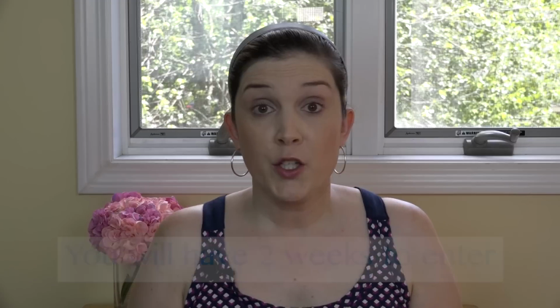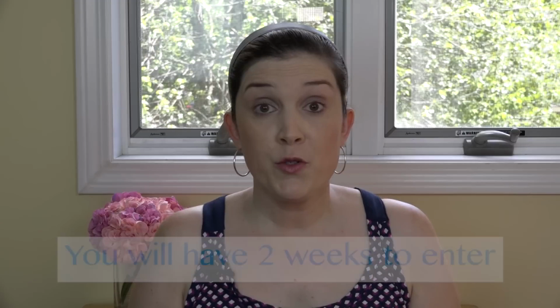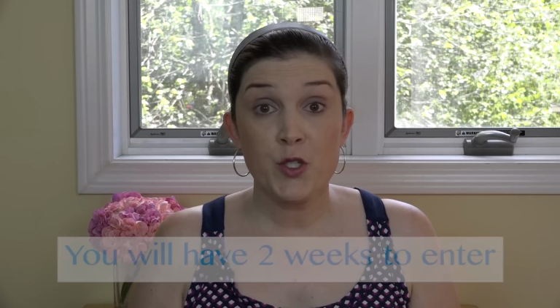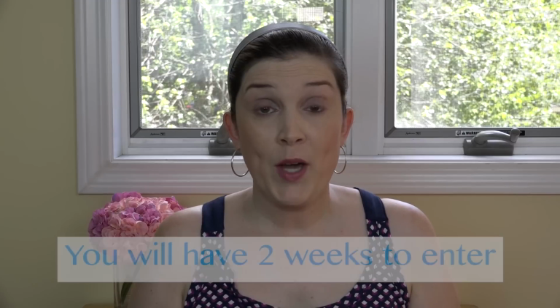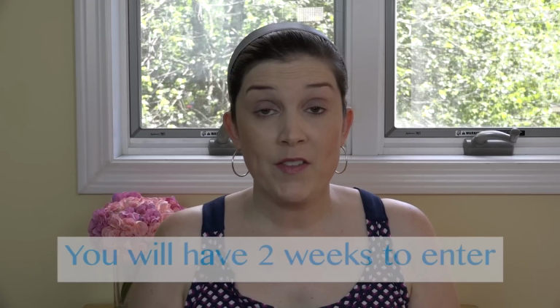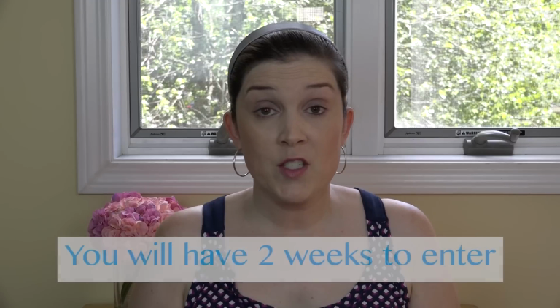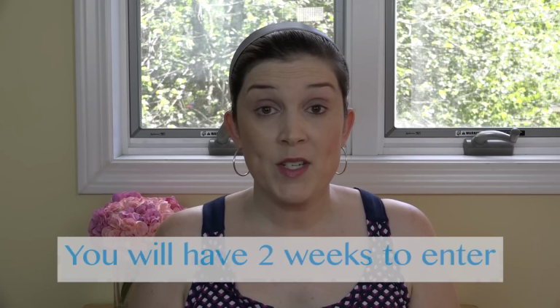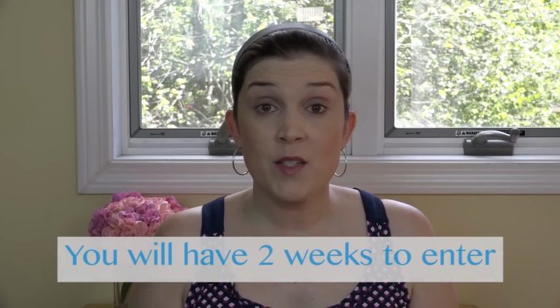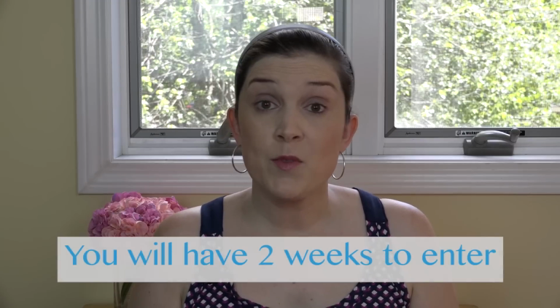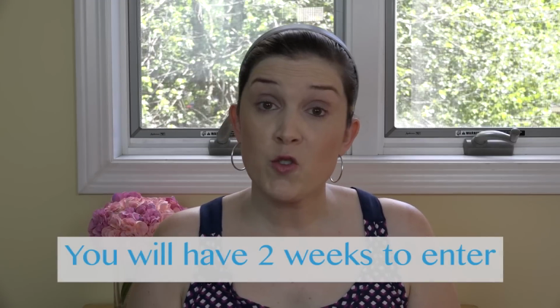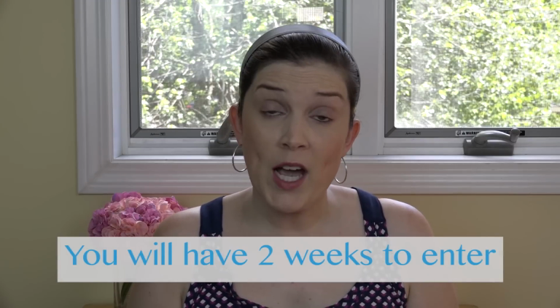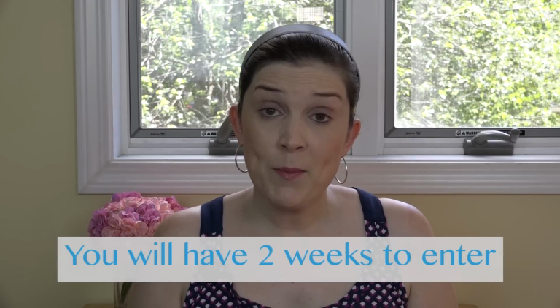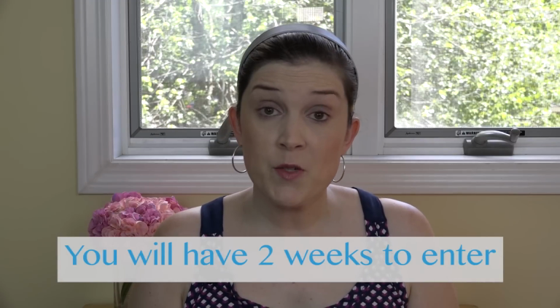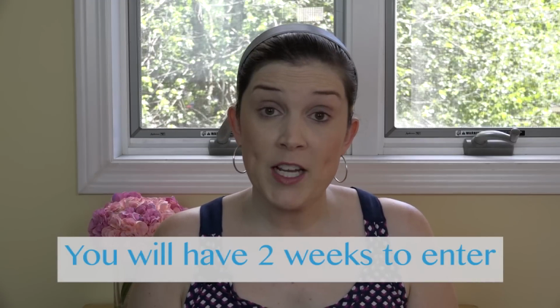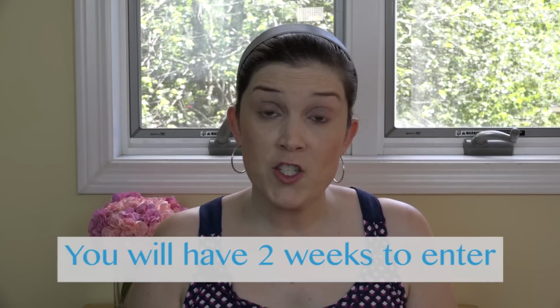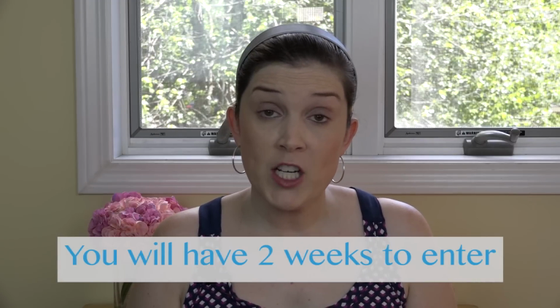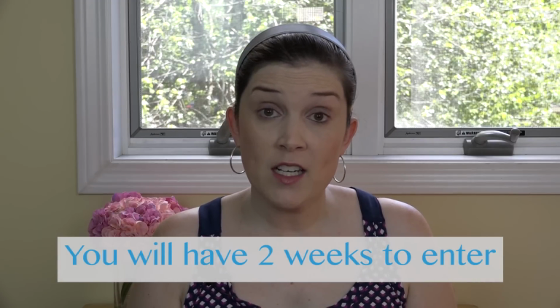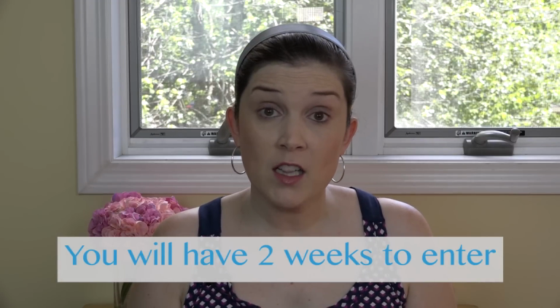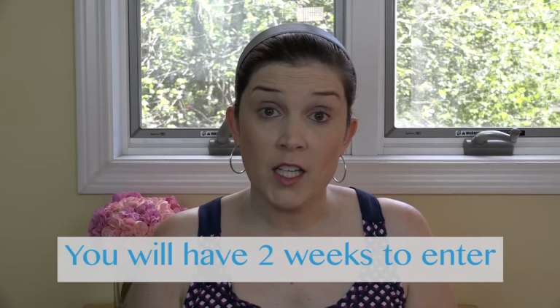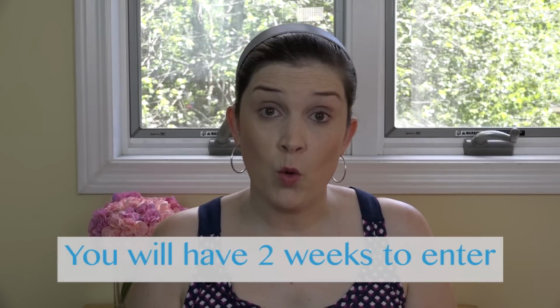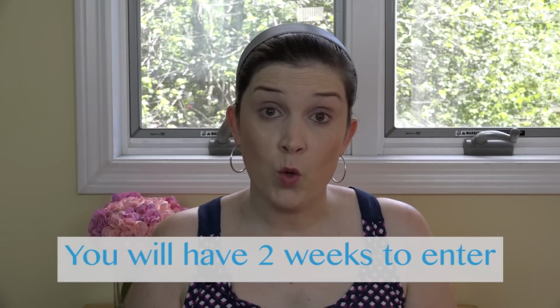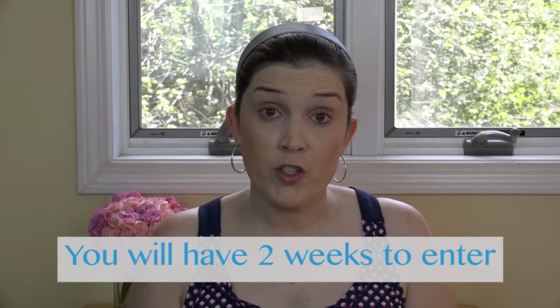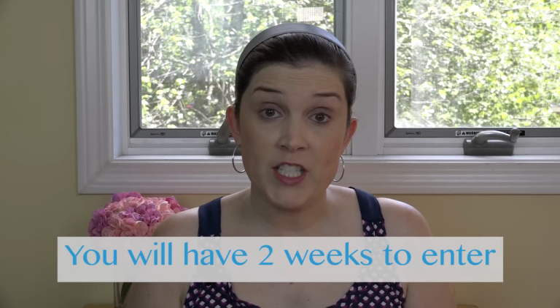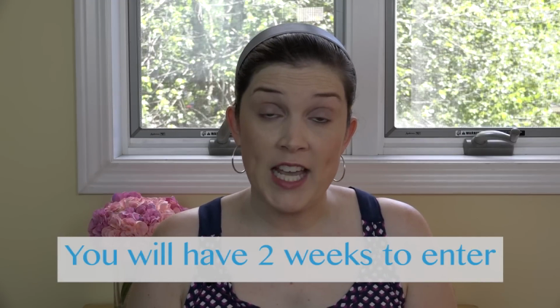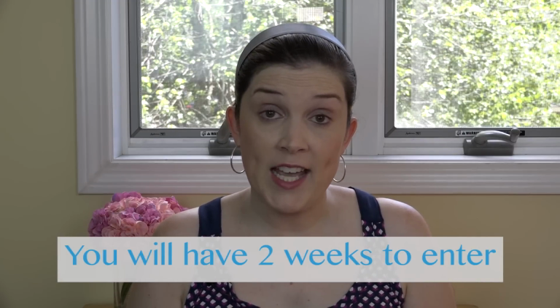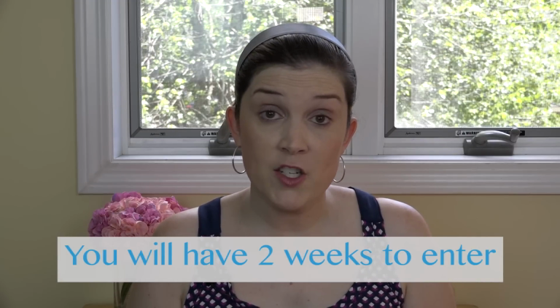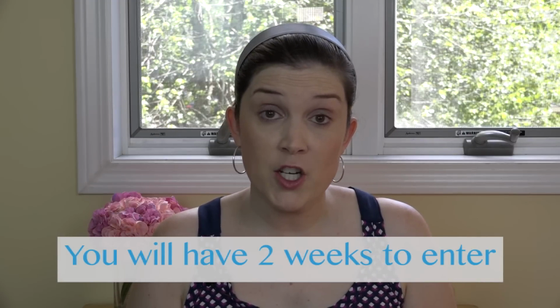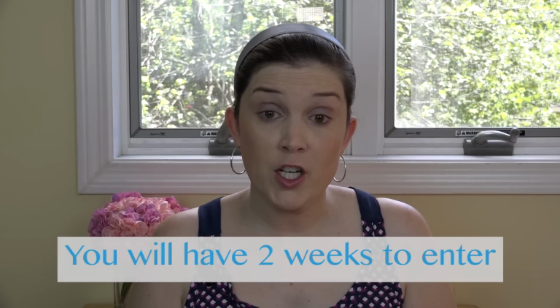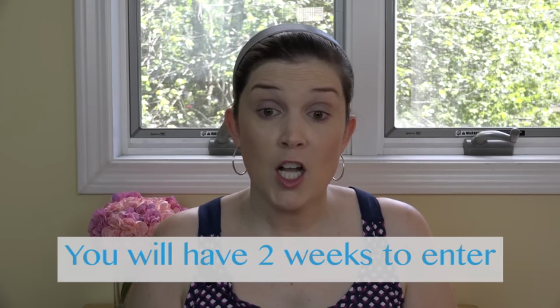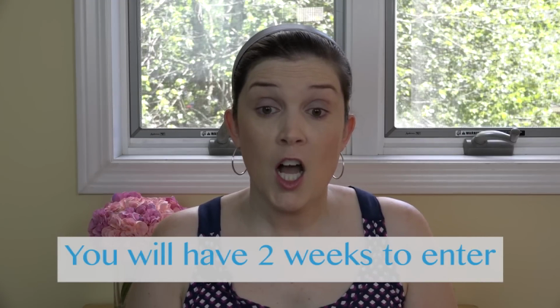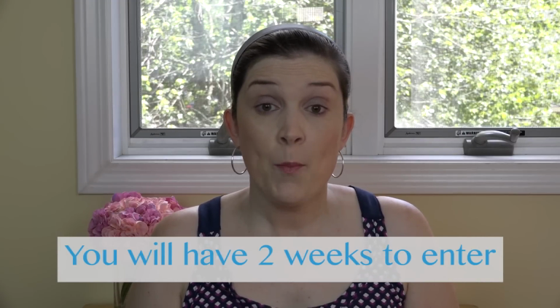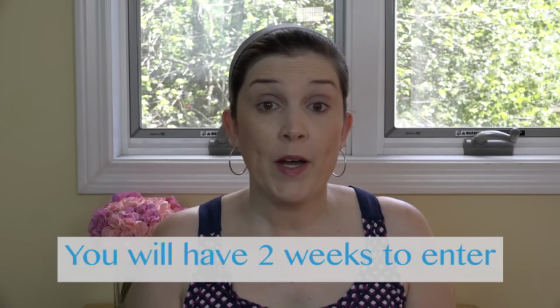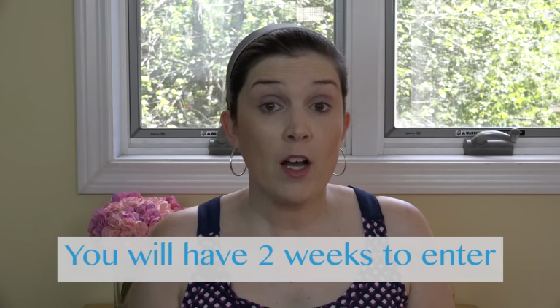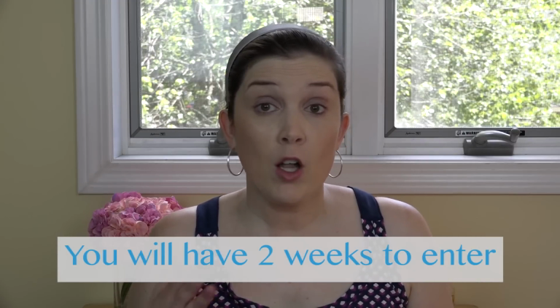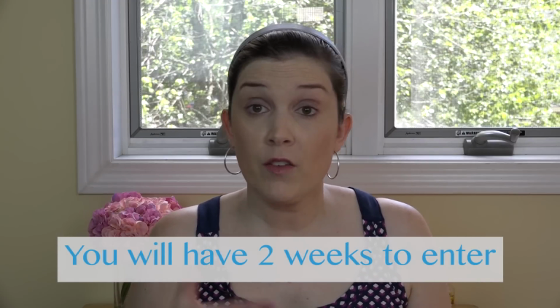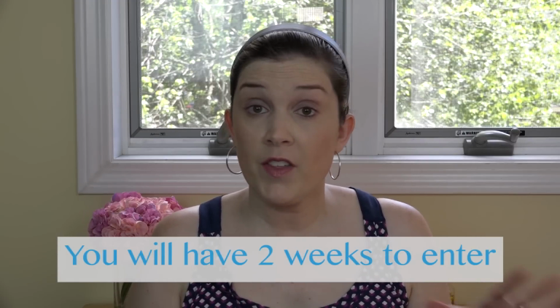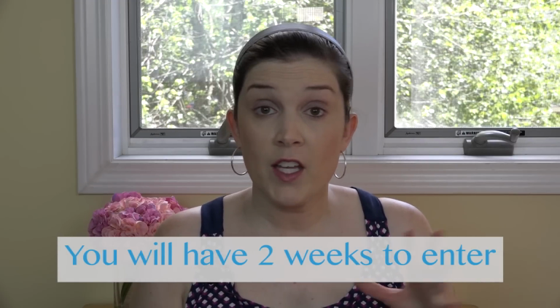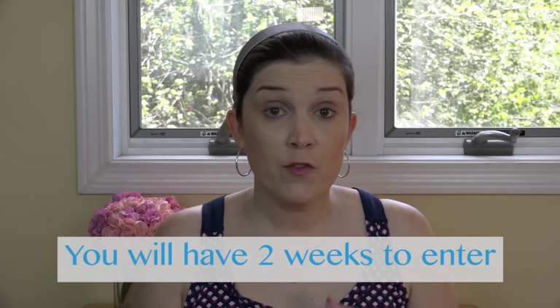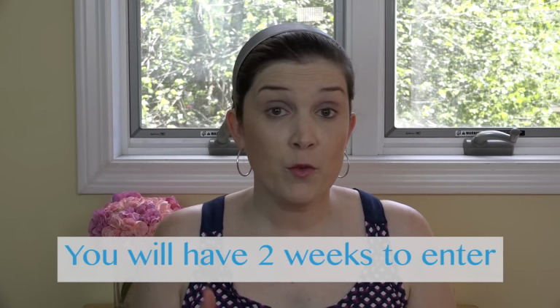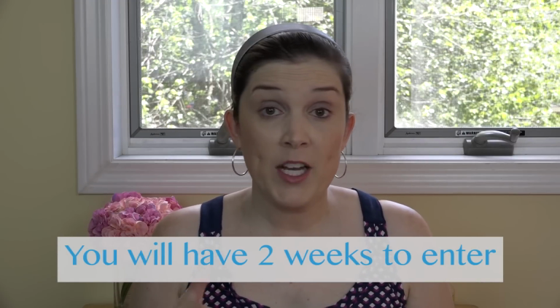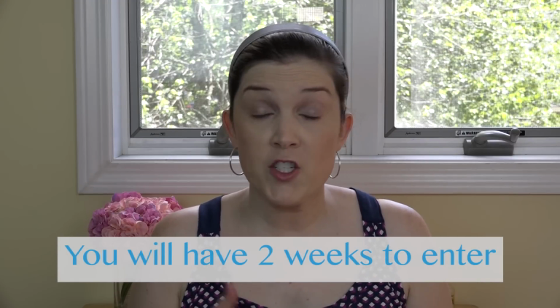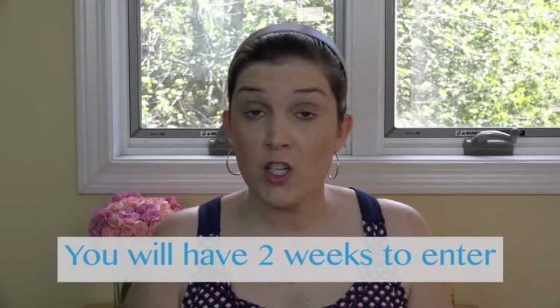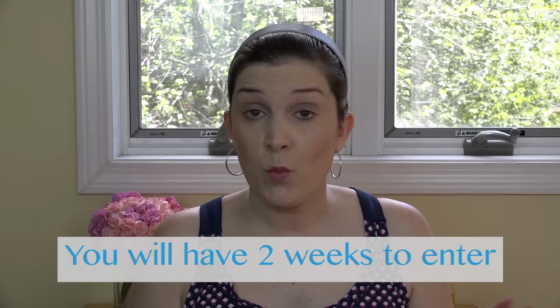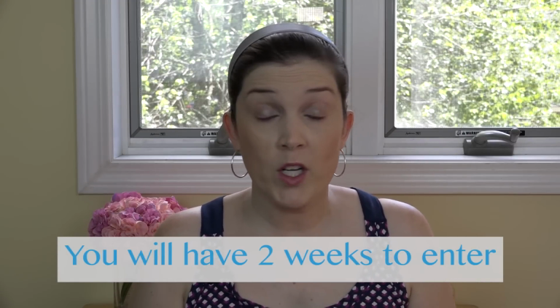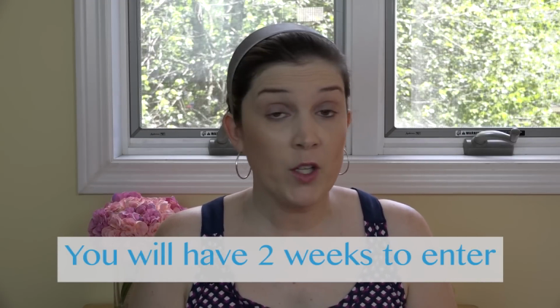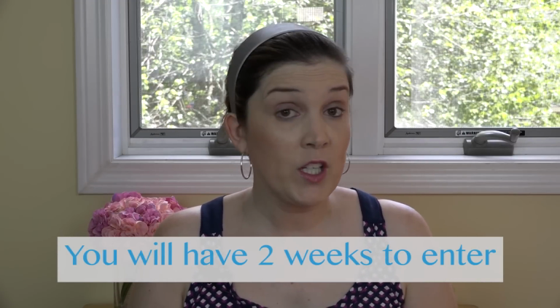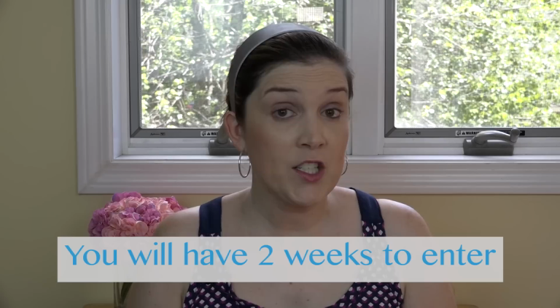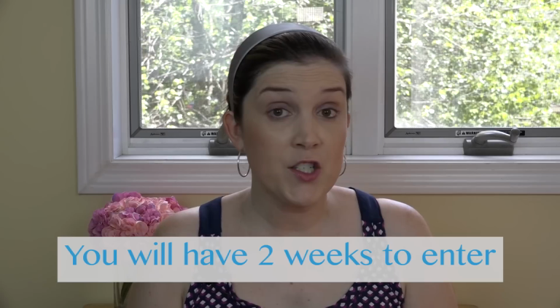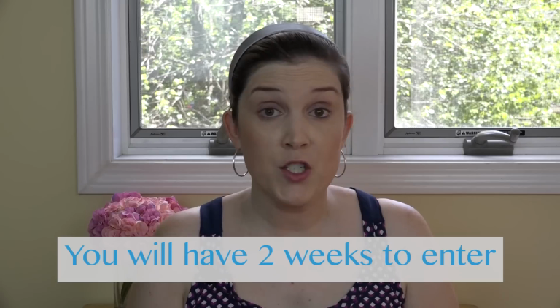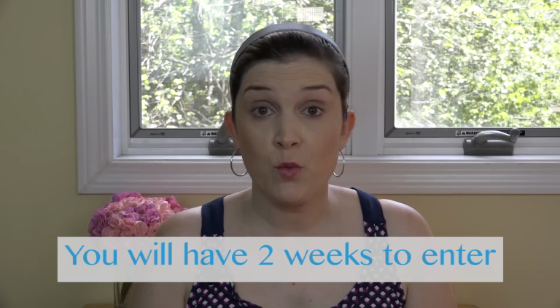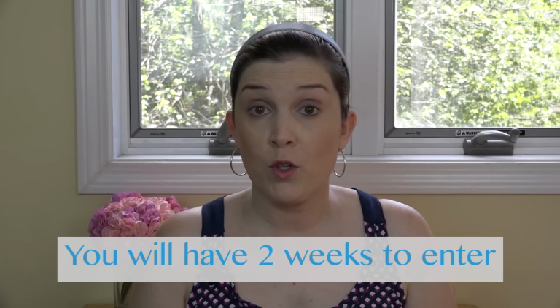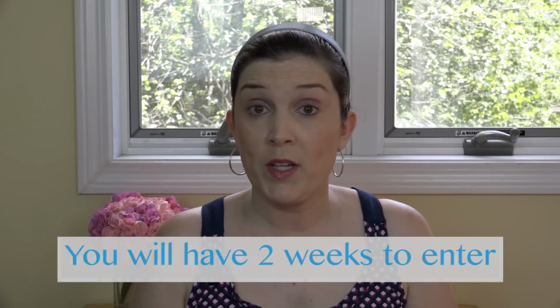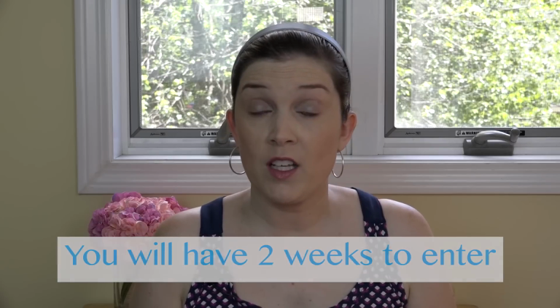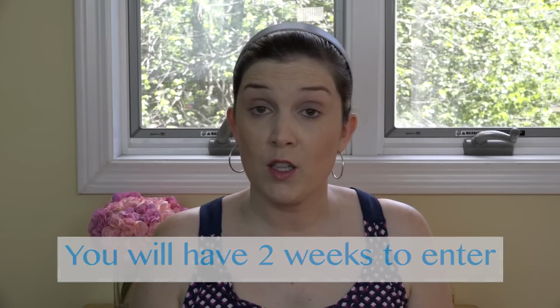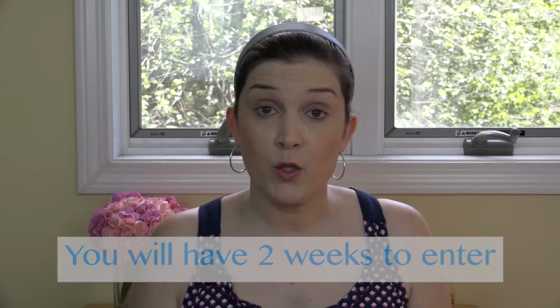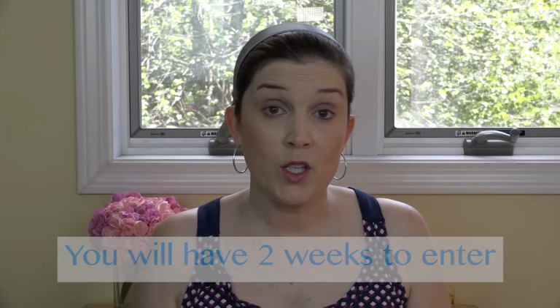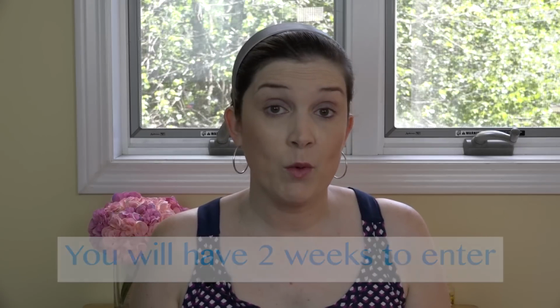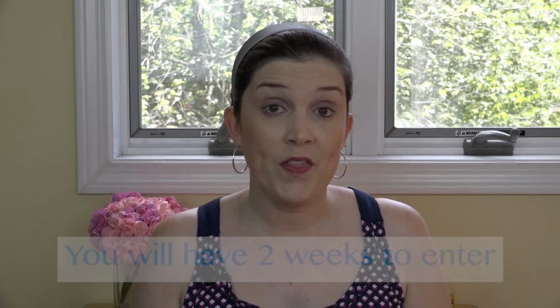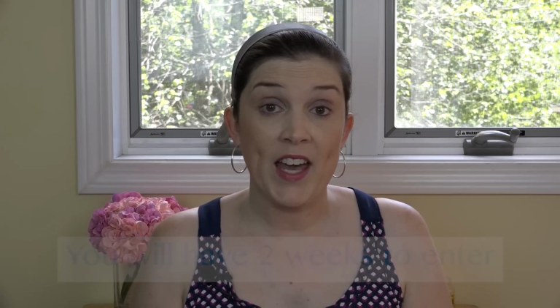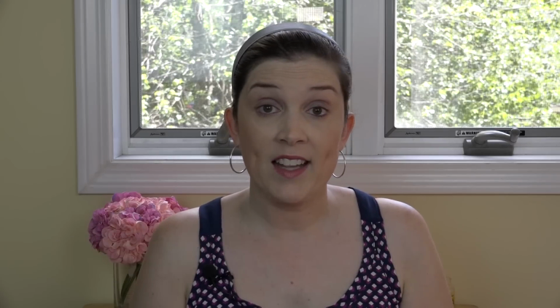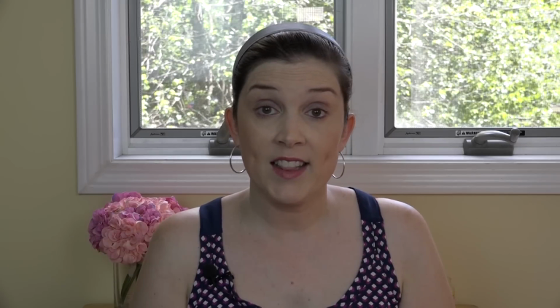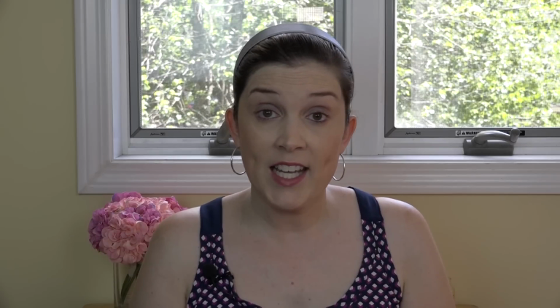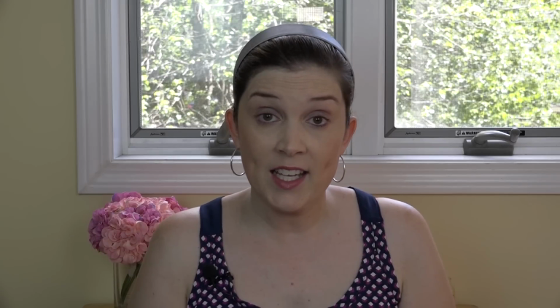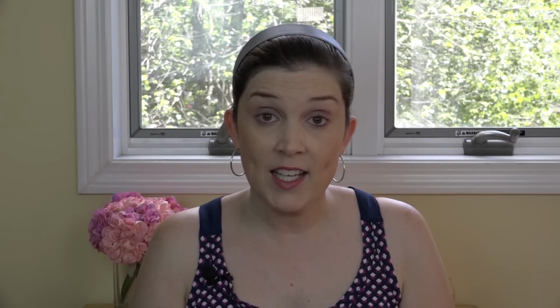You do have to be subscribed to my channel in order to enter, but all of the information on what you need to do will be included with that link.